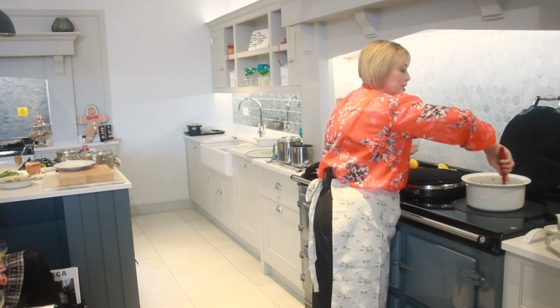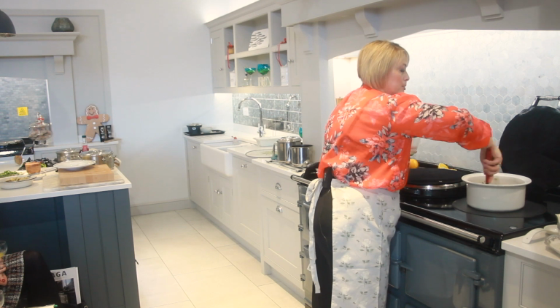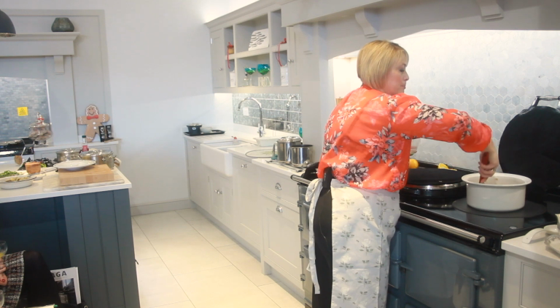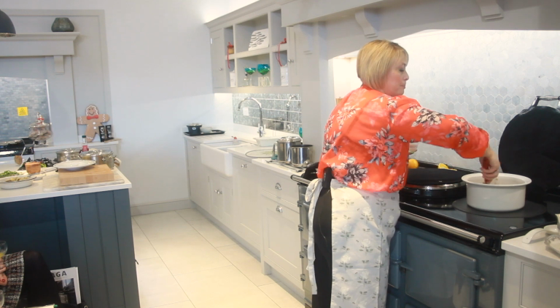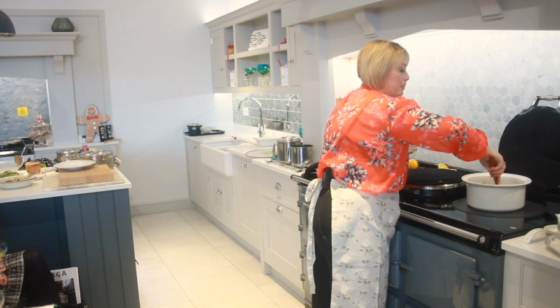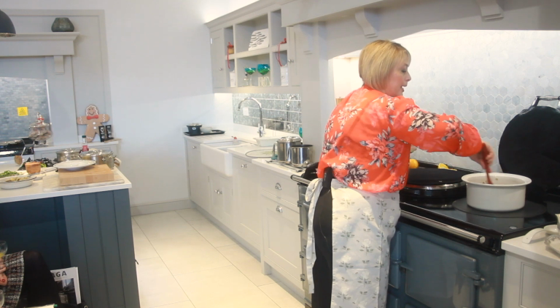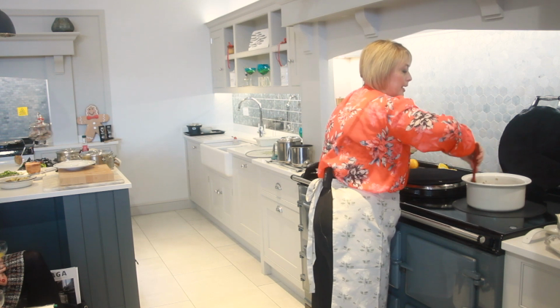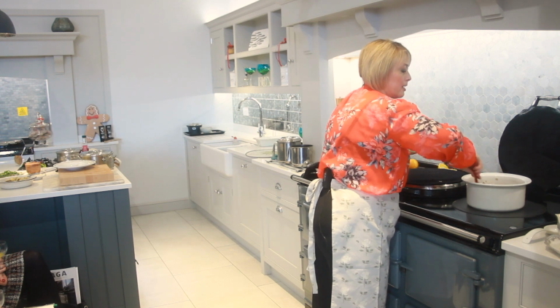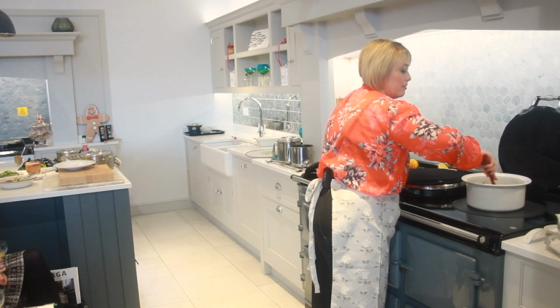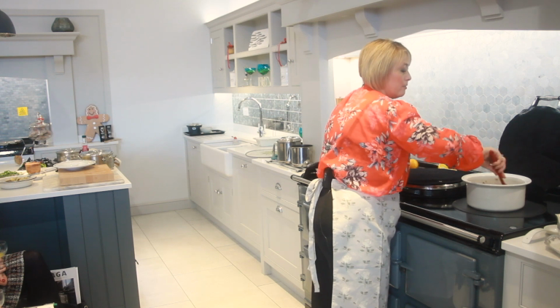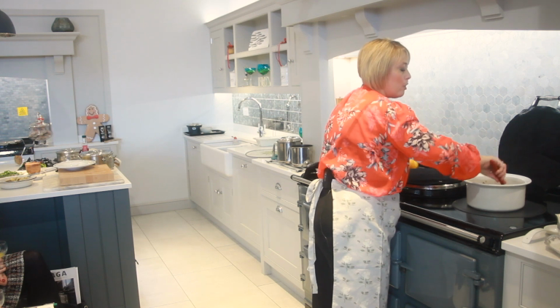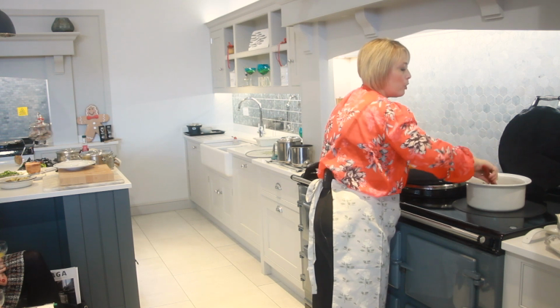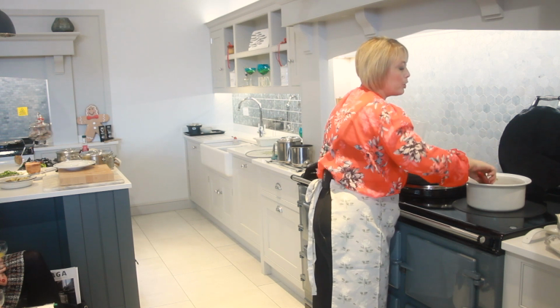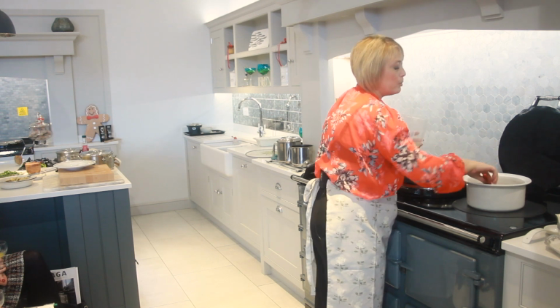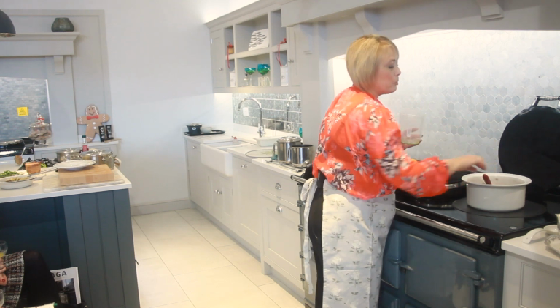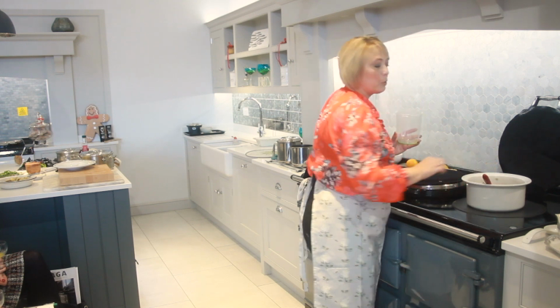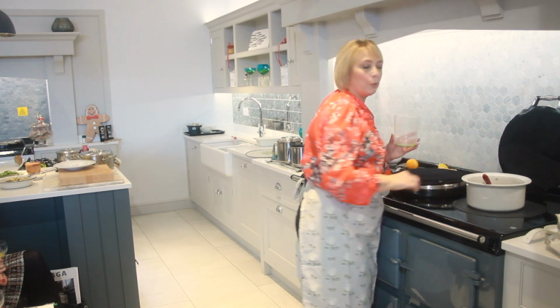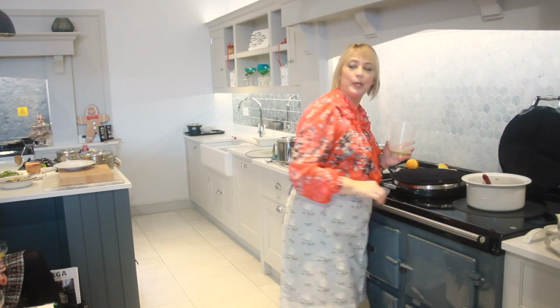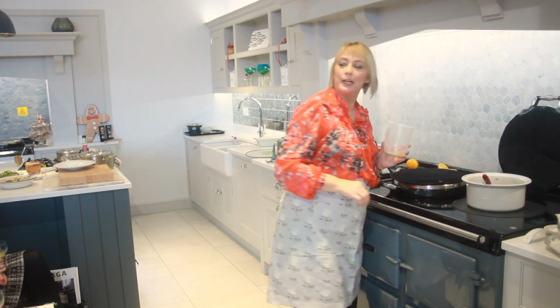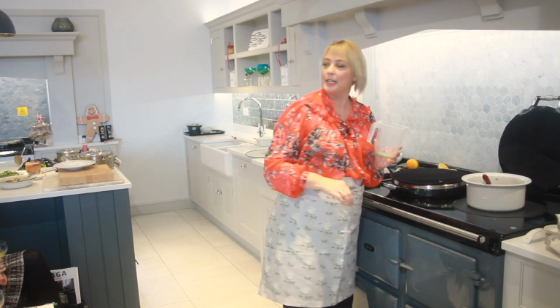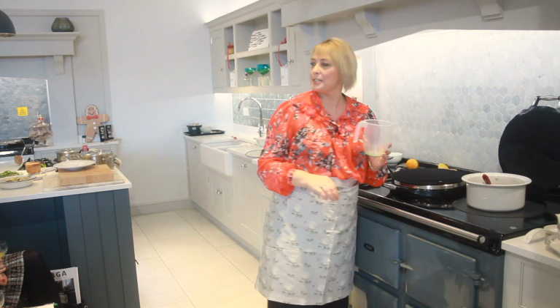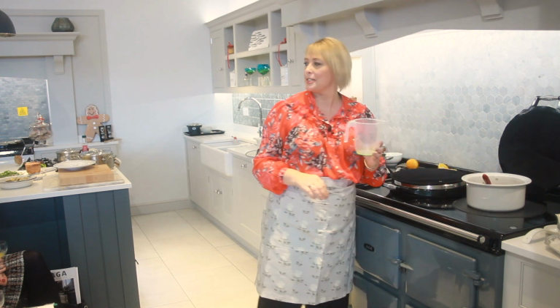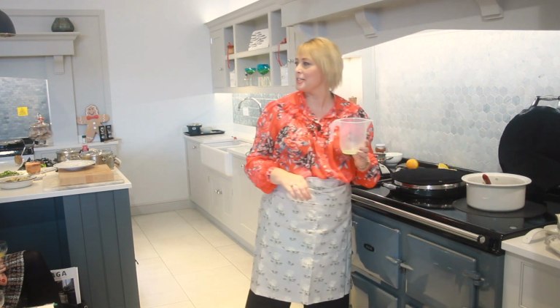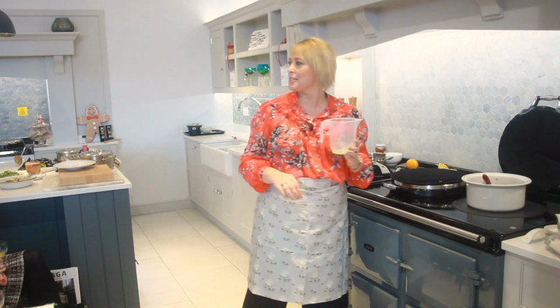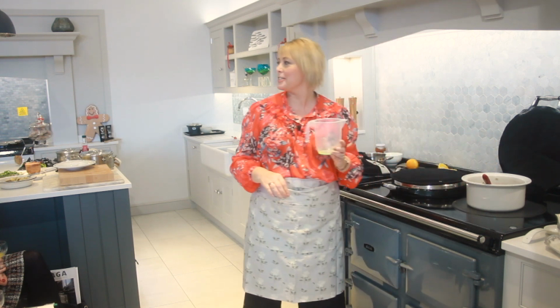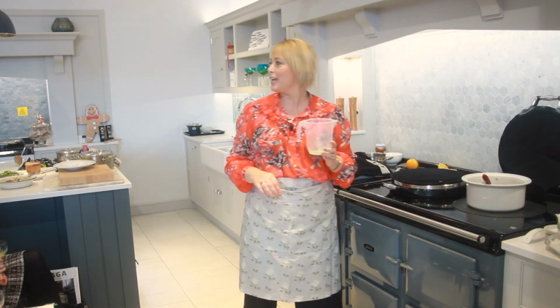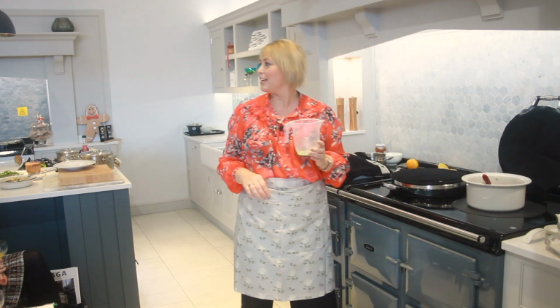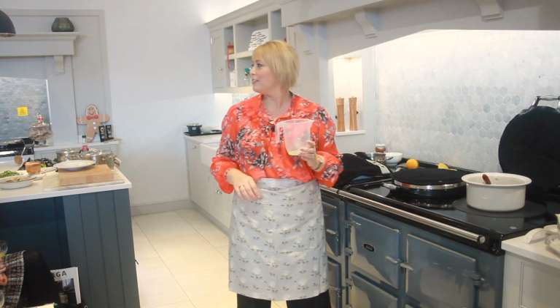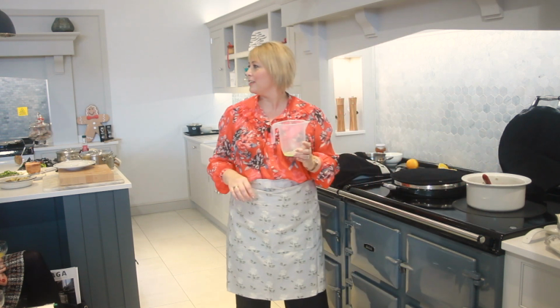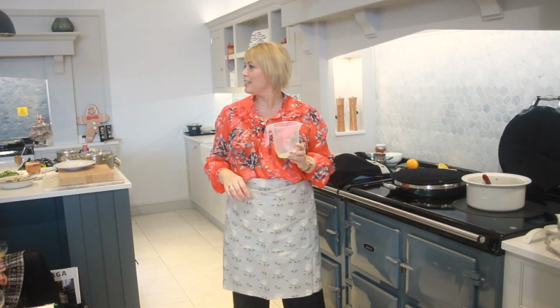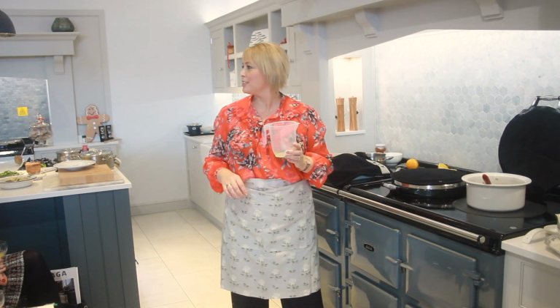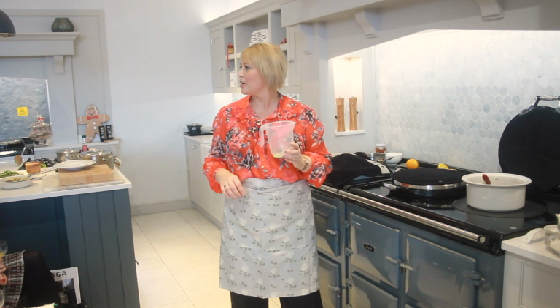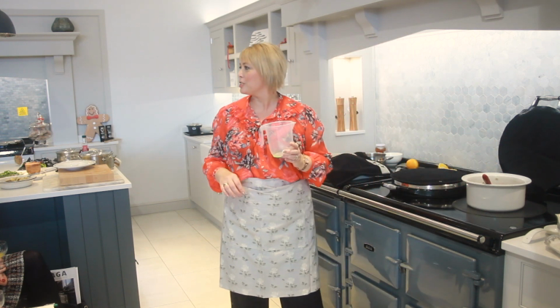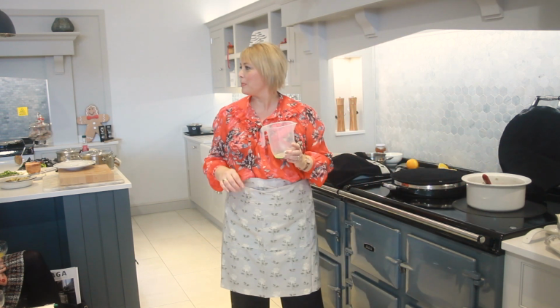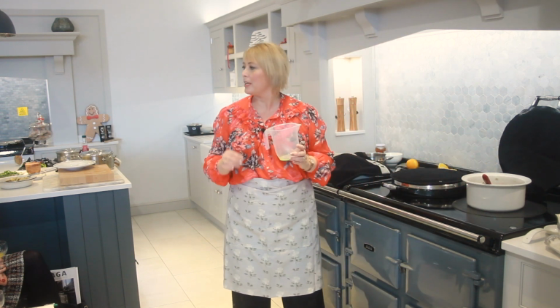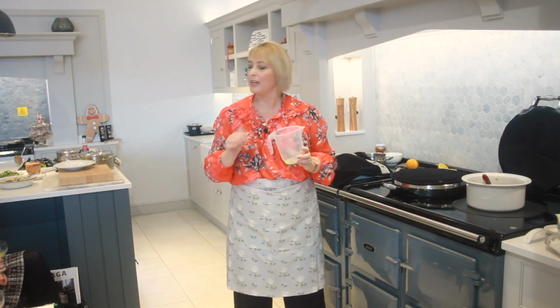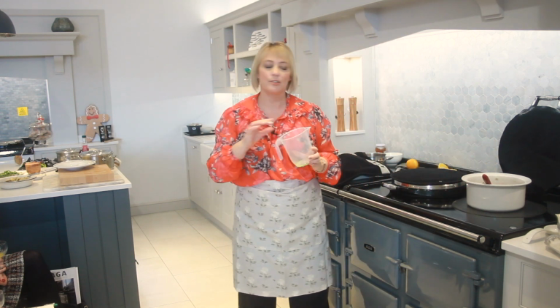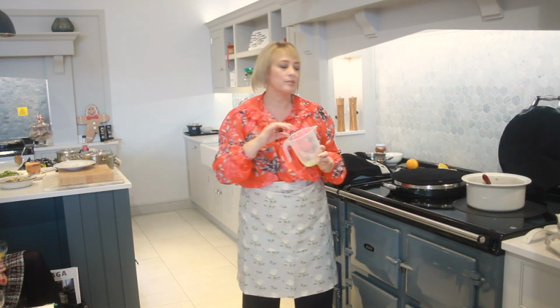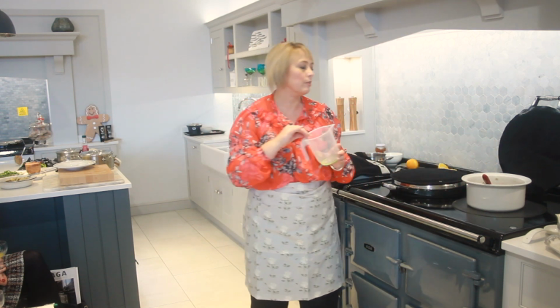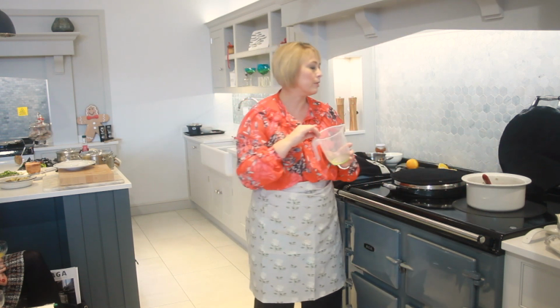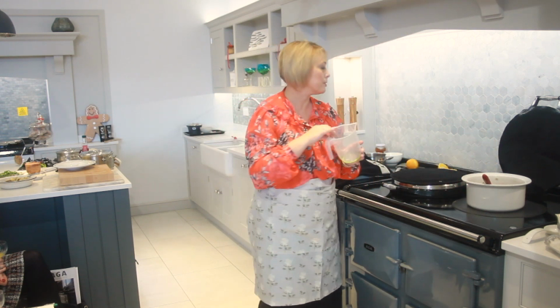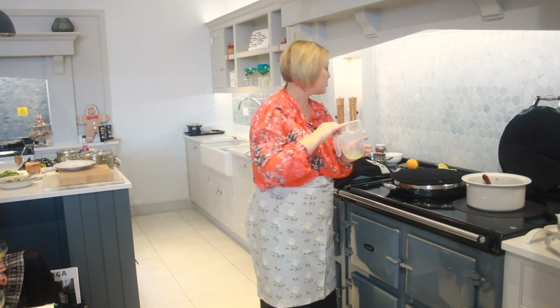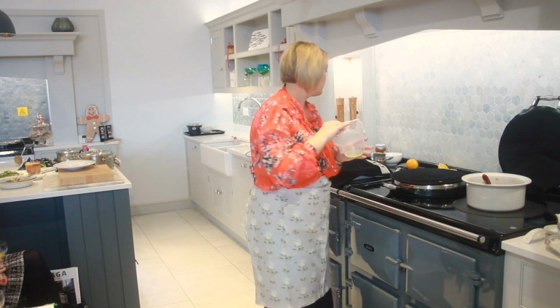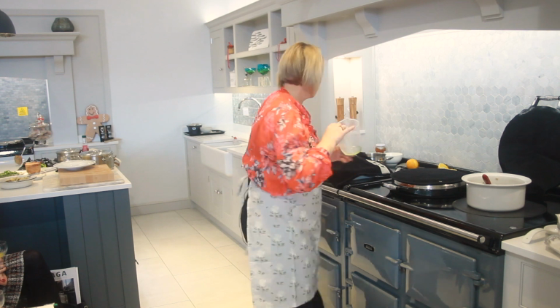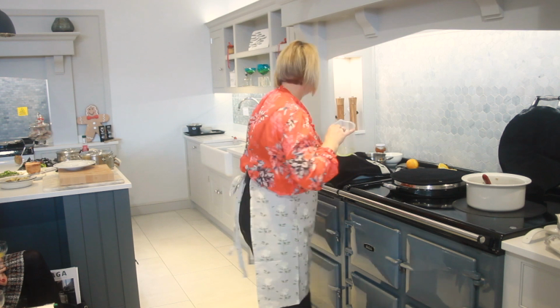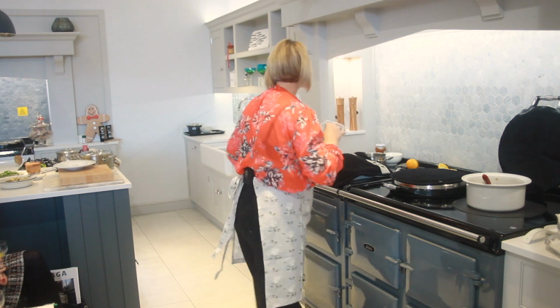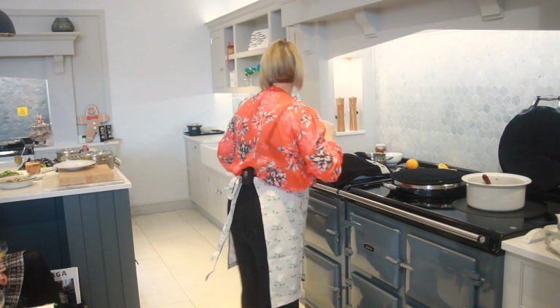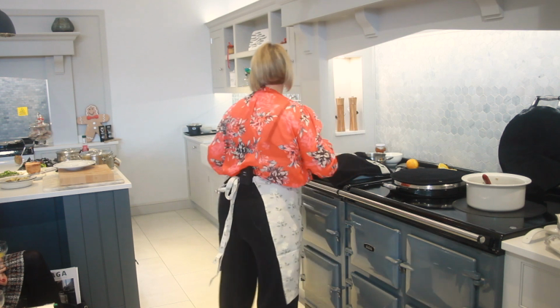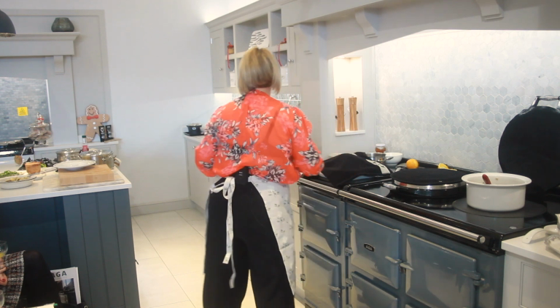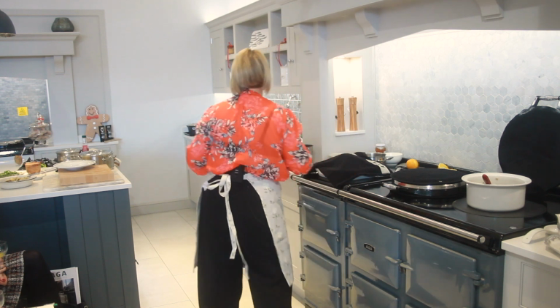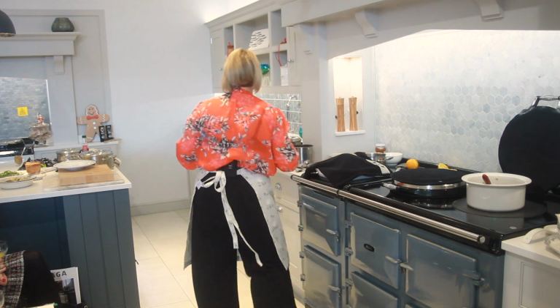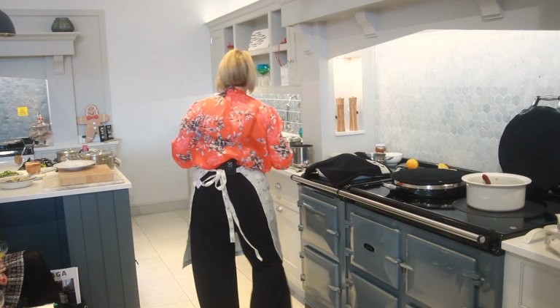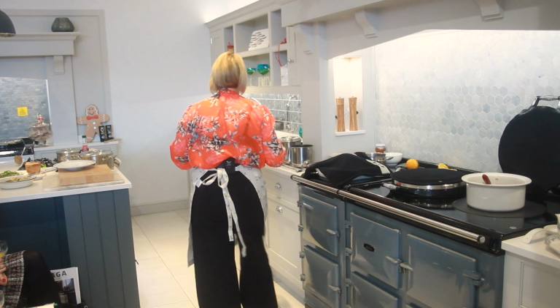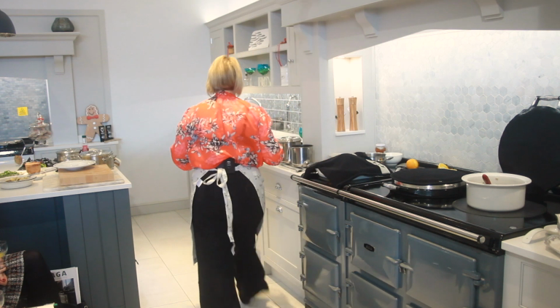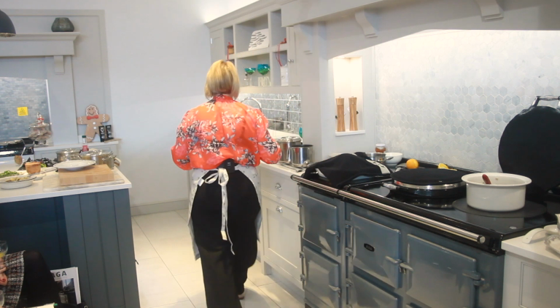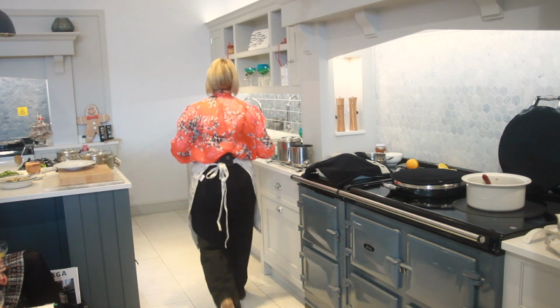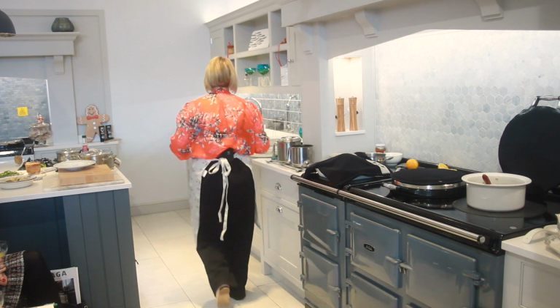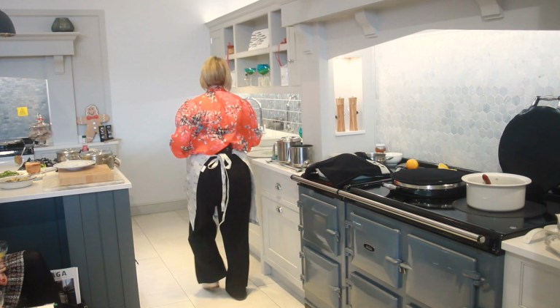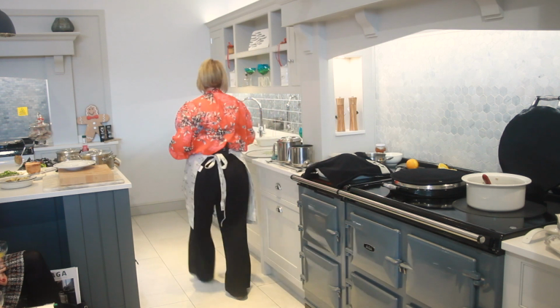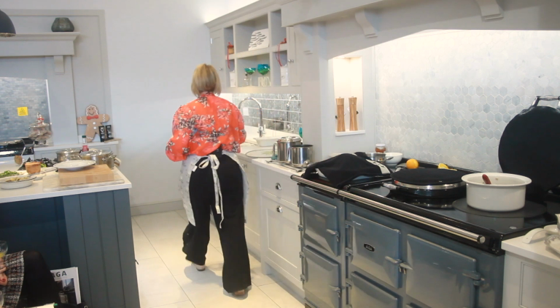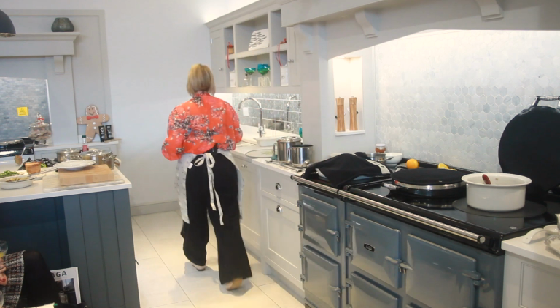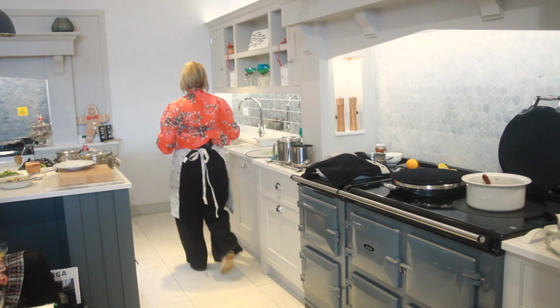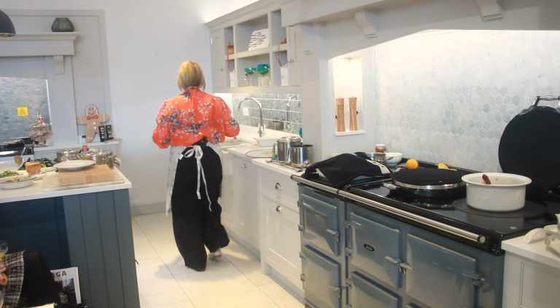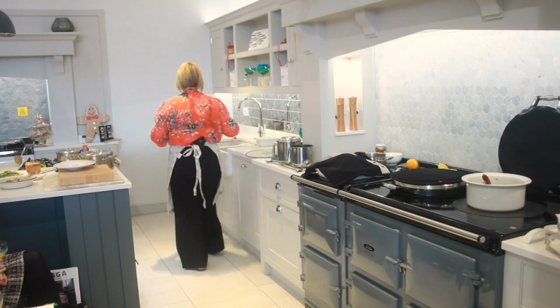Nice big-volume cooking, isn't it, in these nice big casseroles.